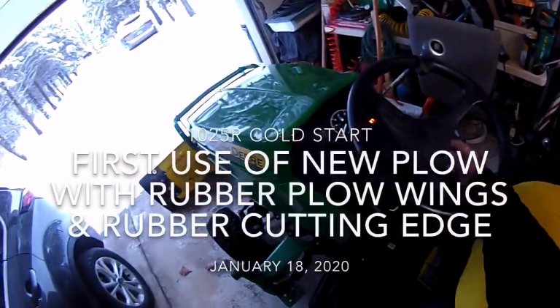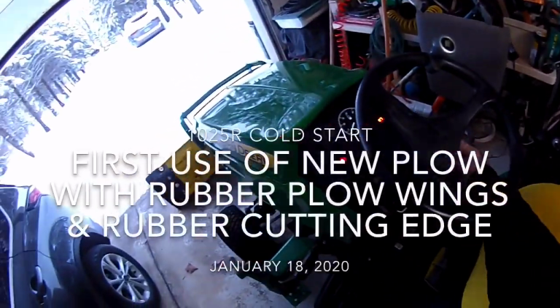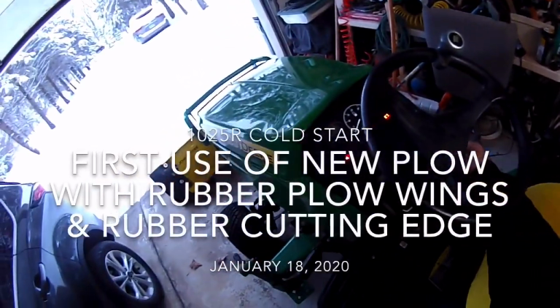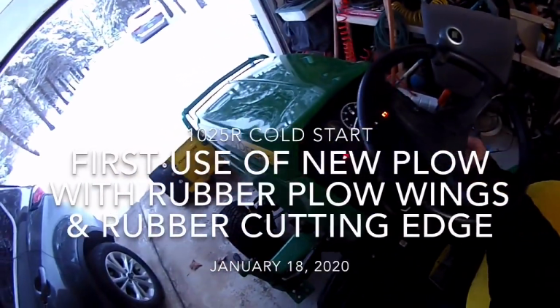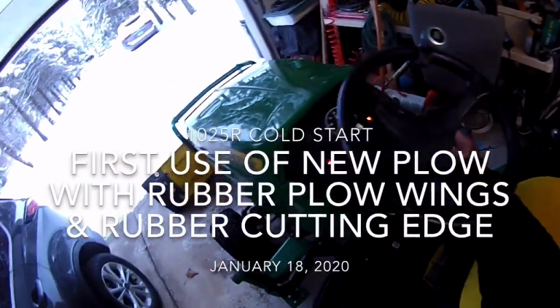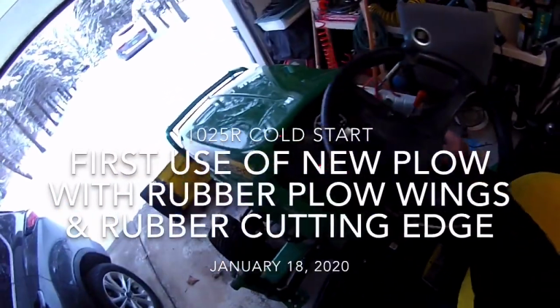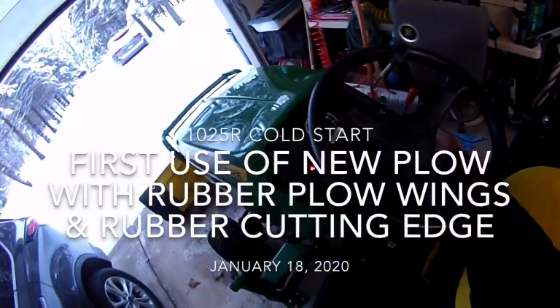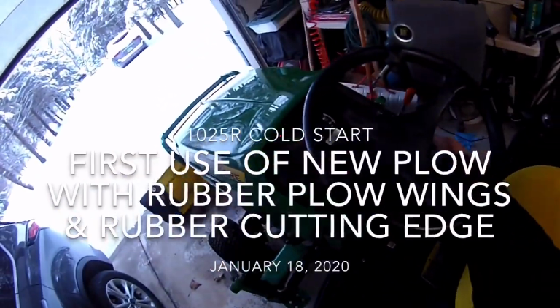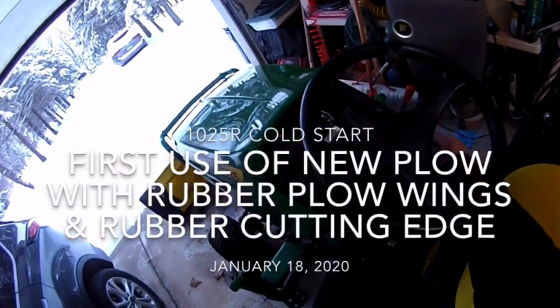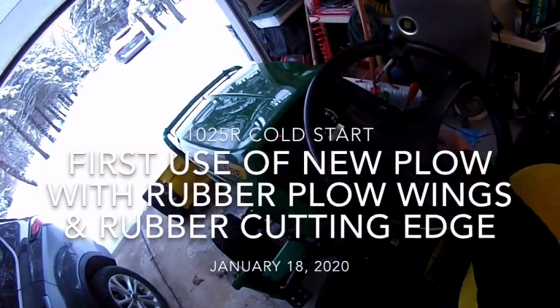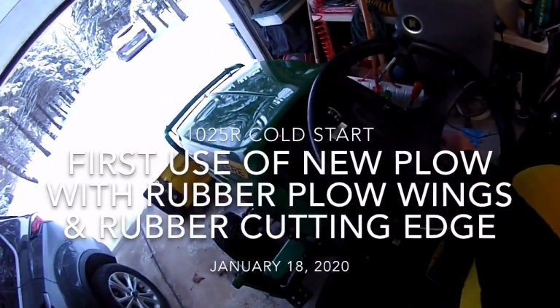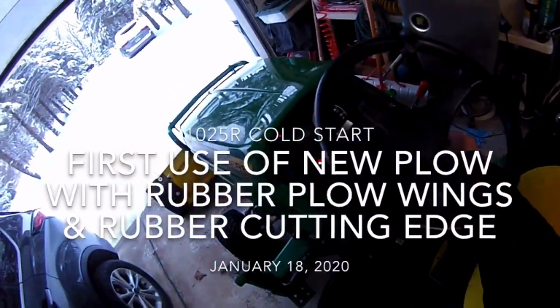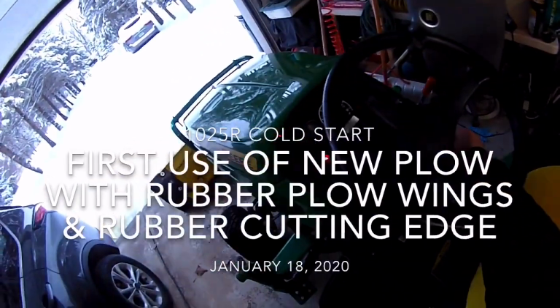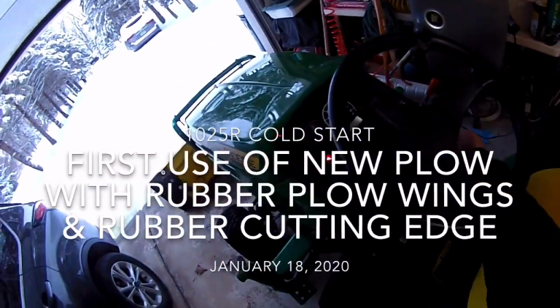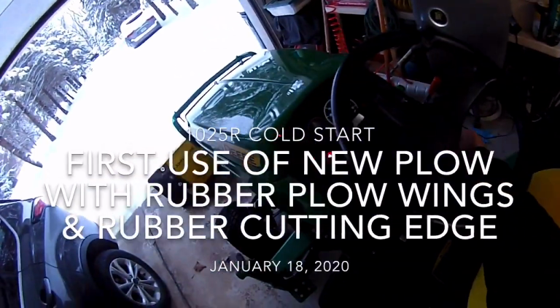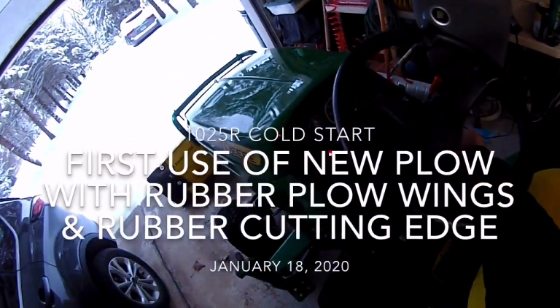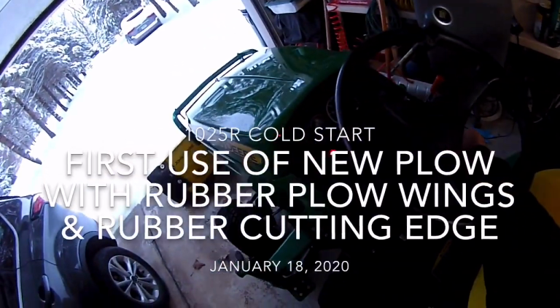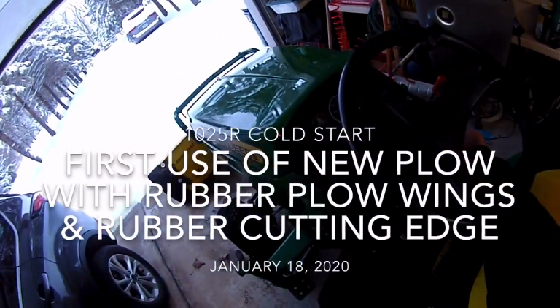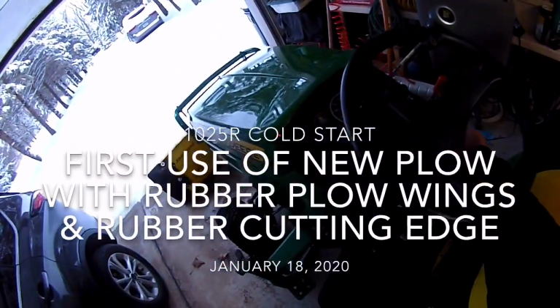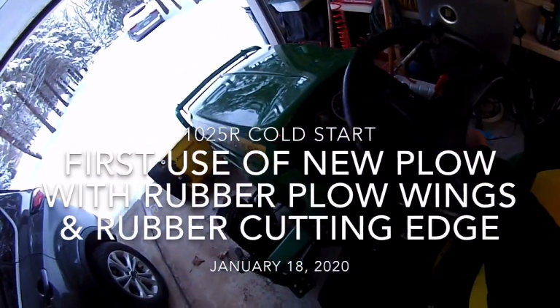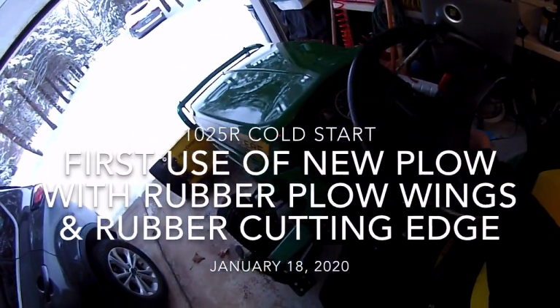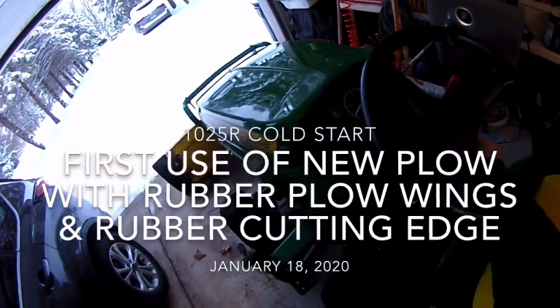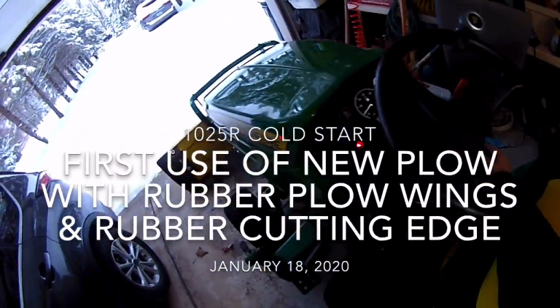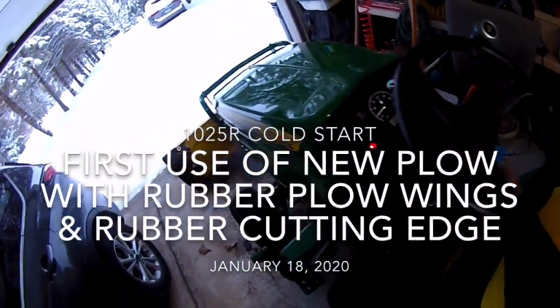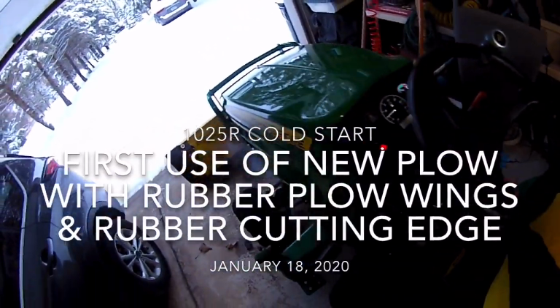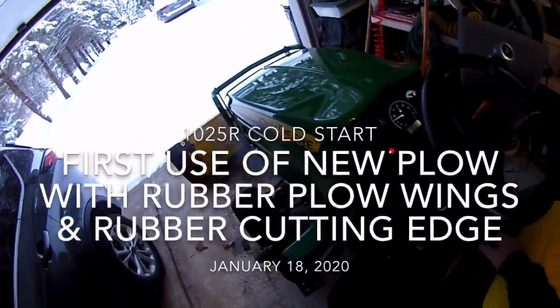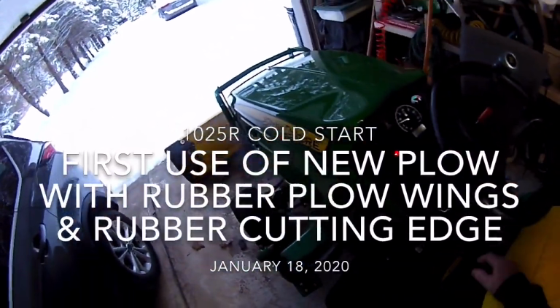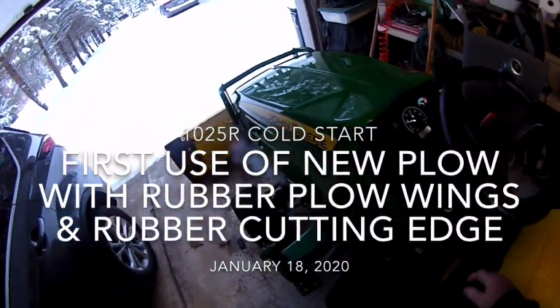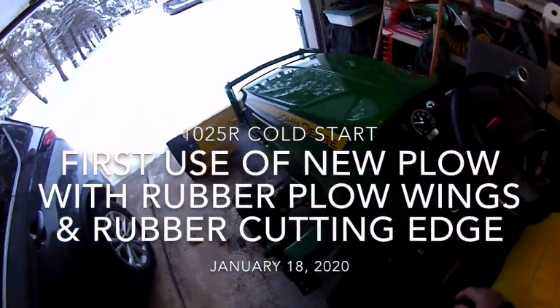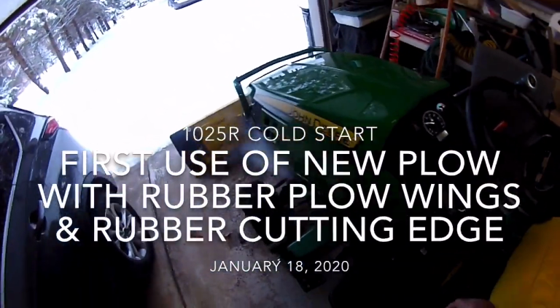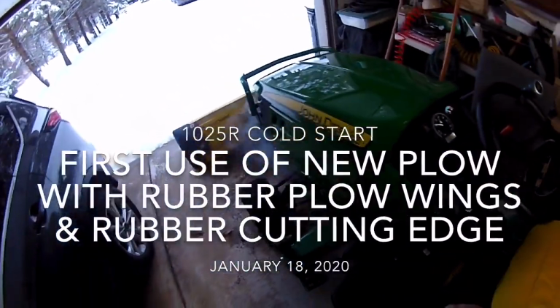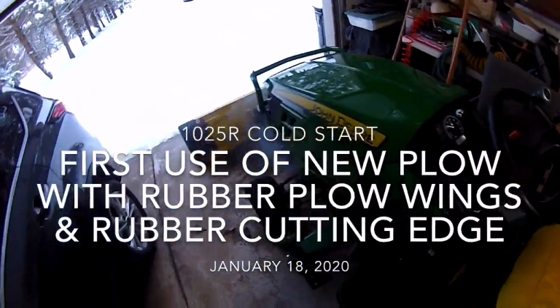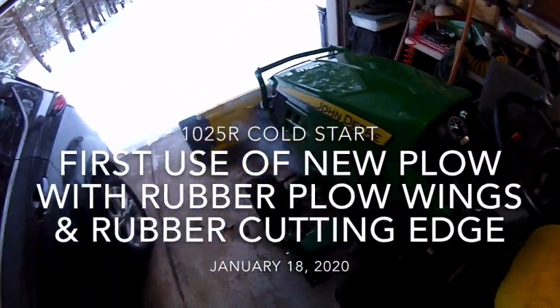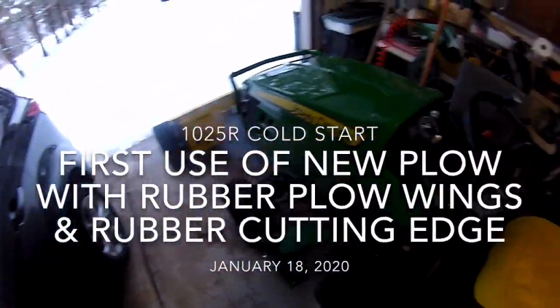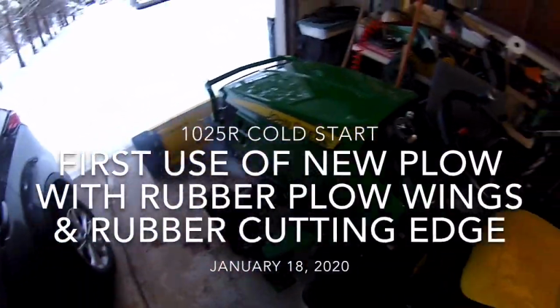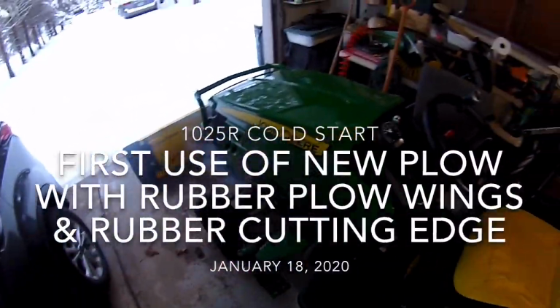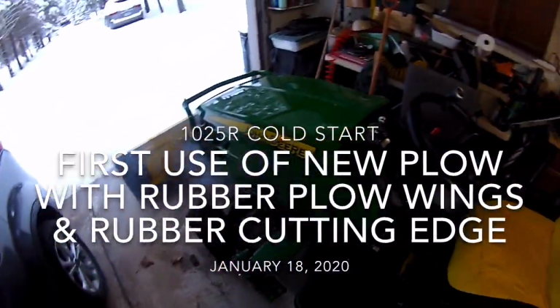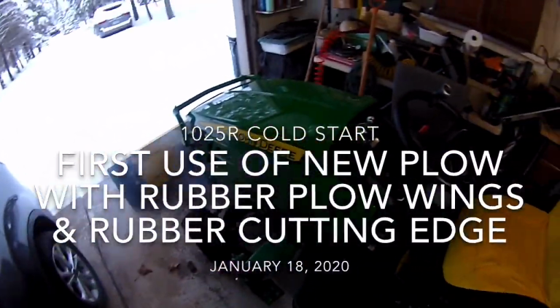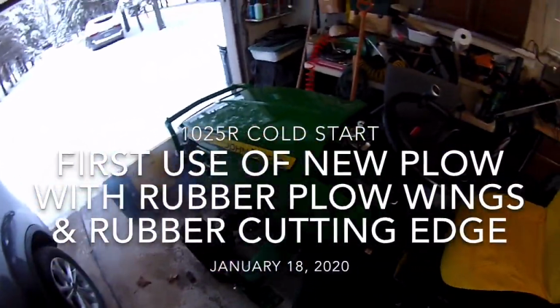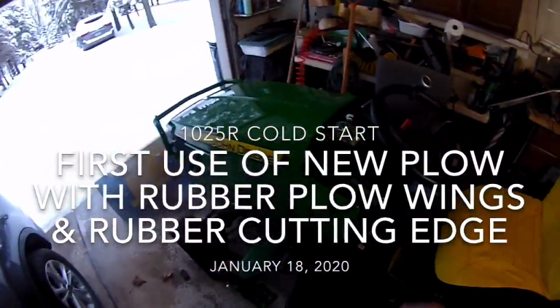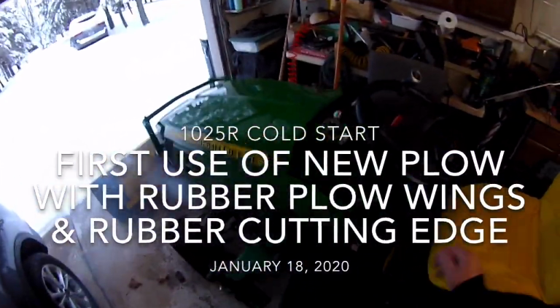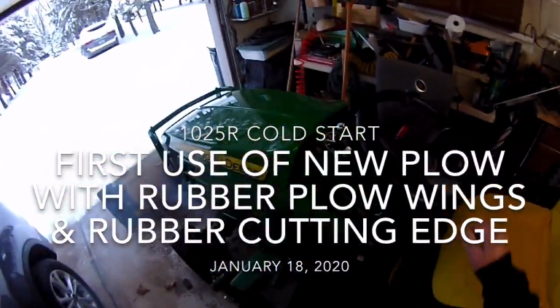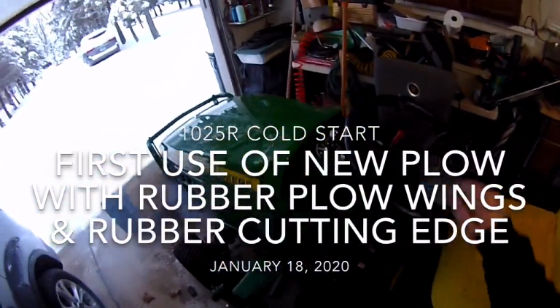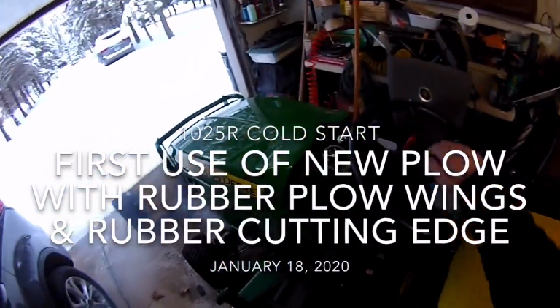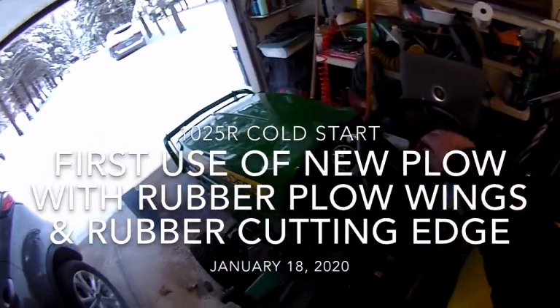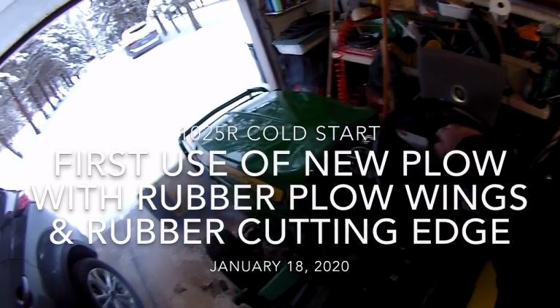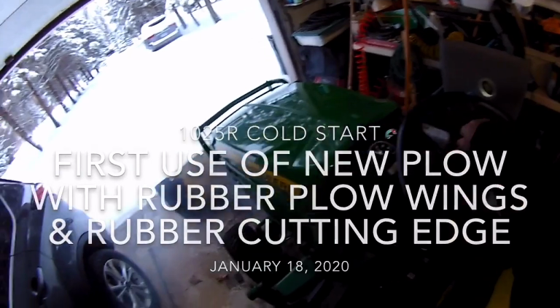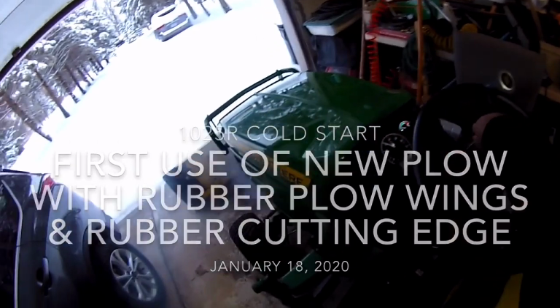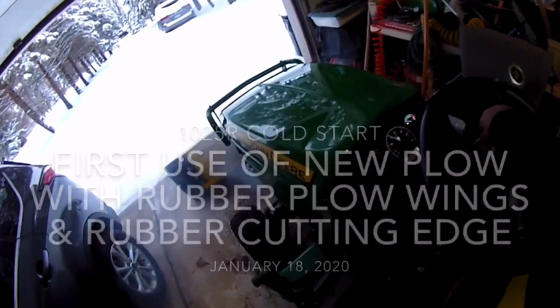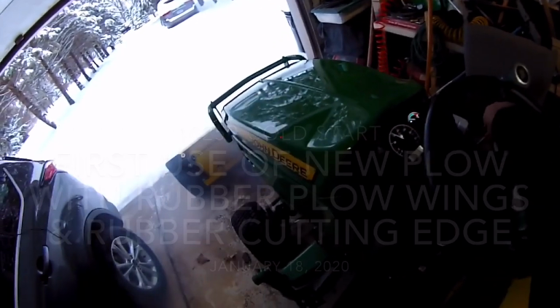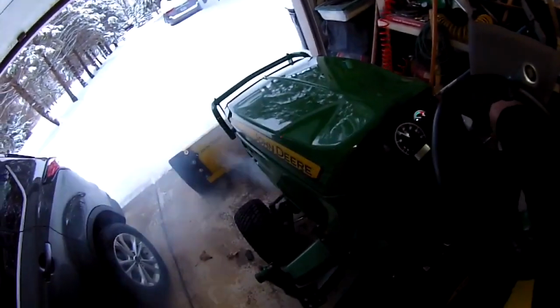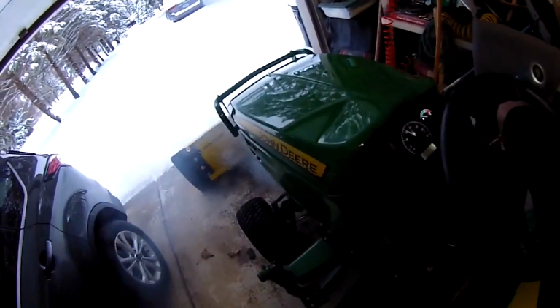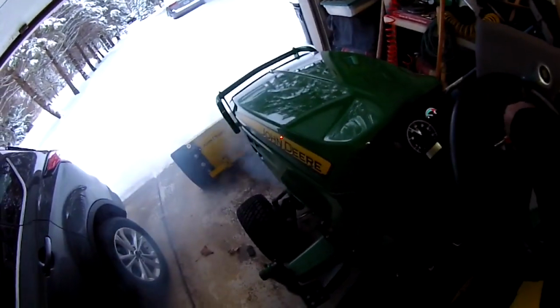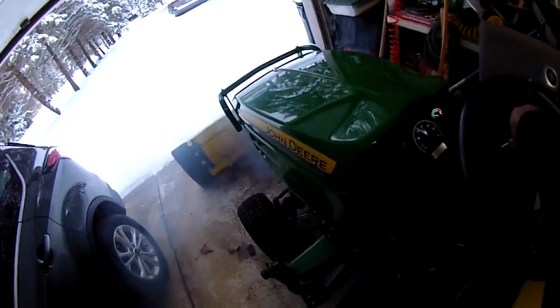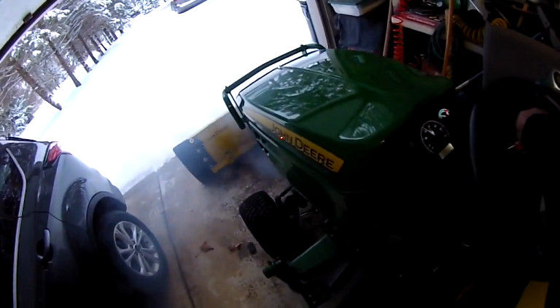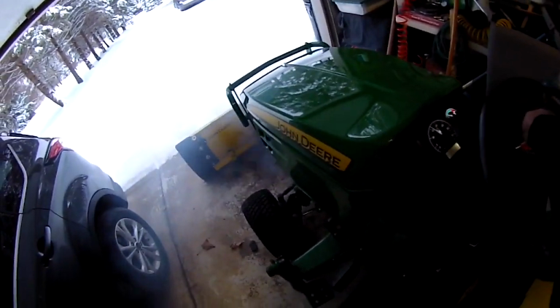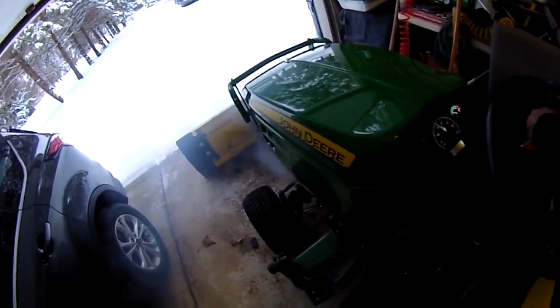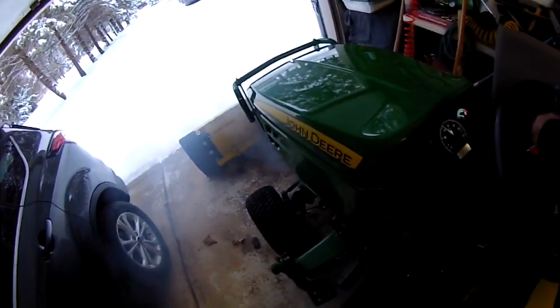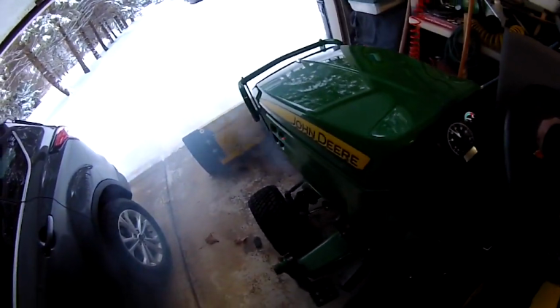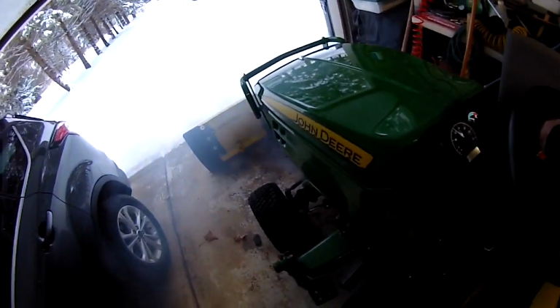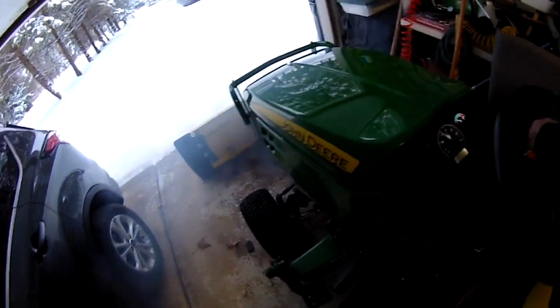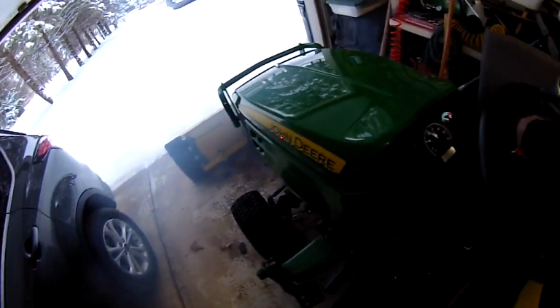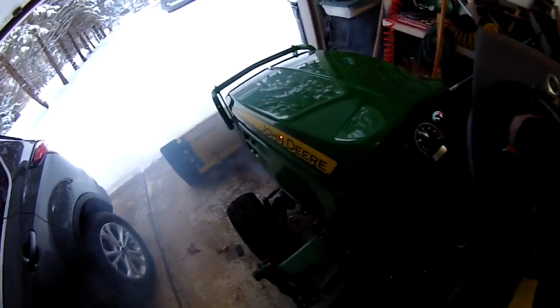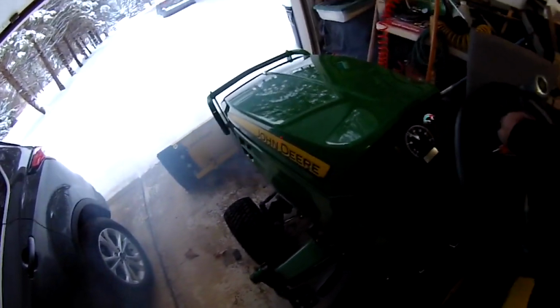Cold start of the 1025R — preheating, just start, fire up, and it's stabilized.